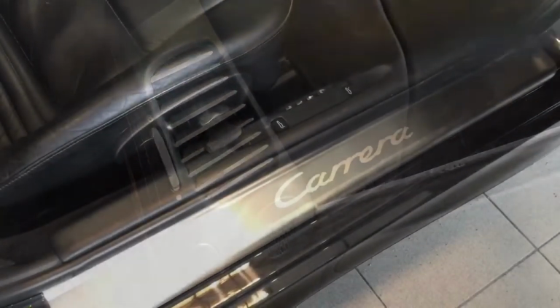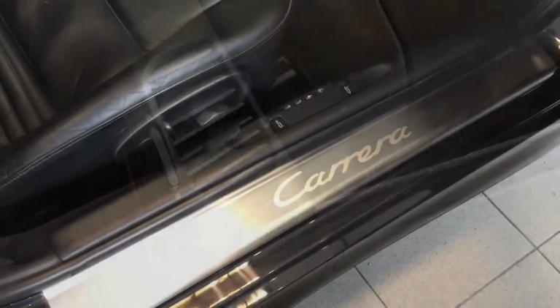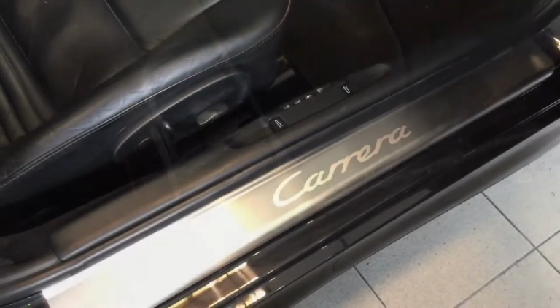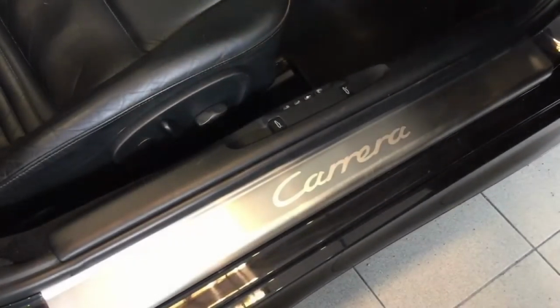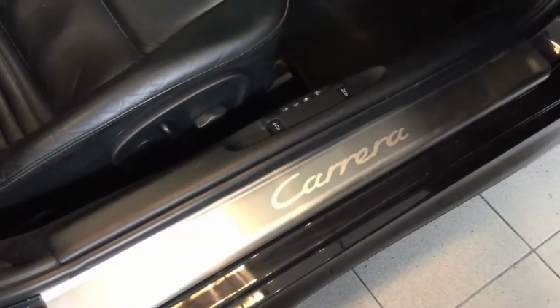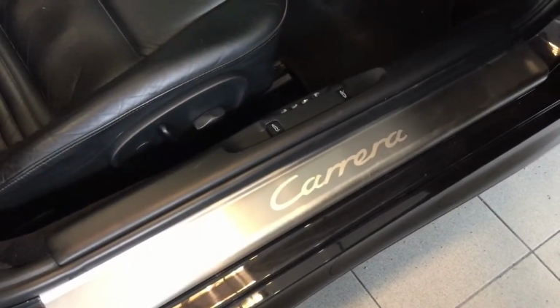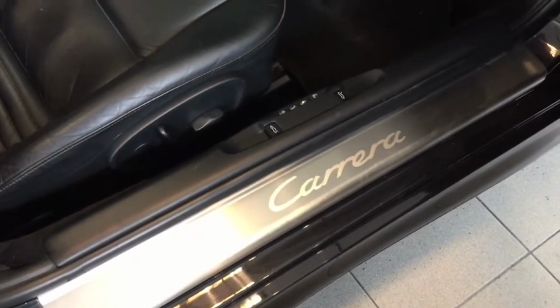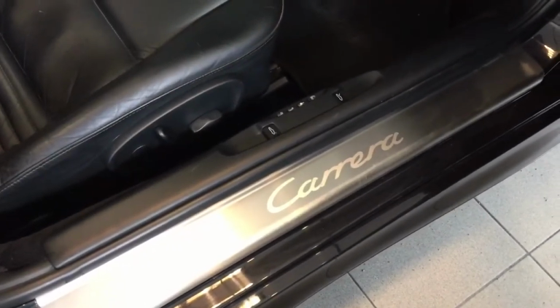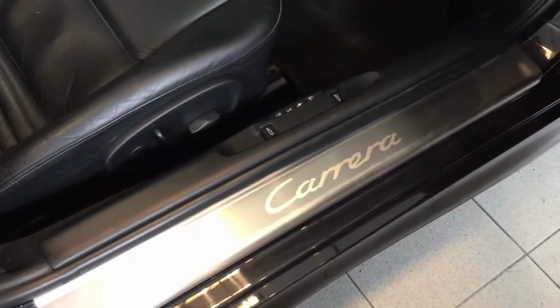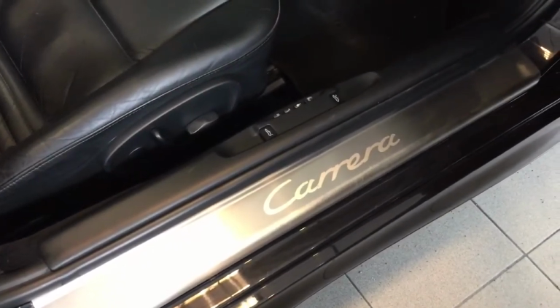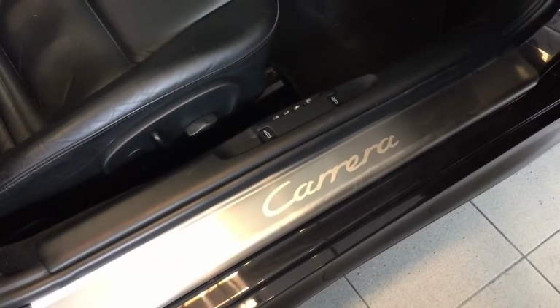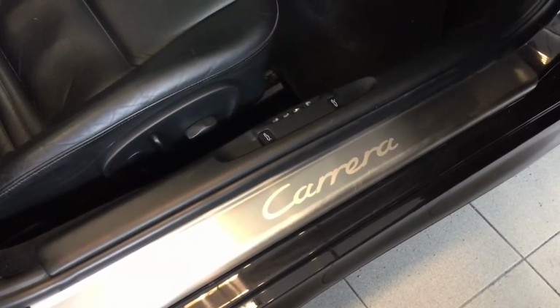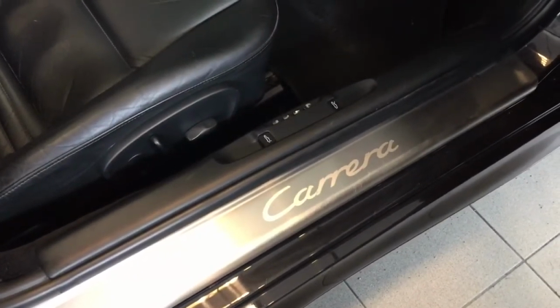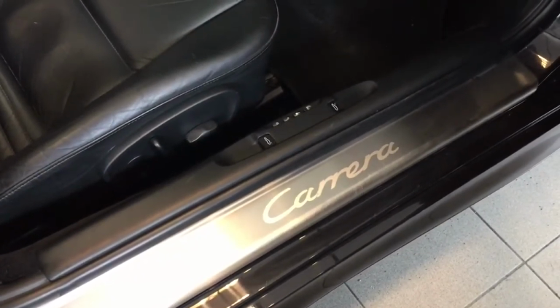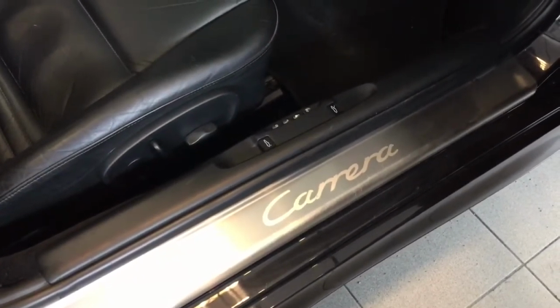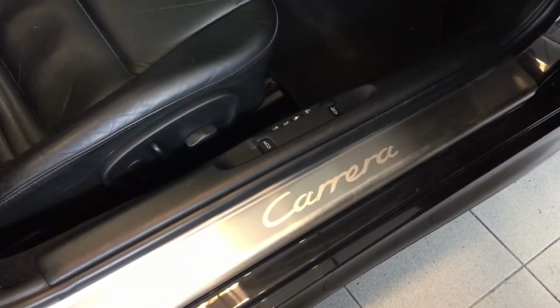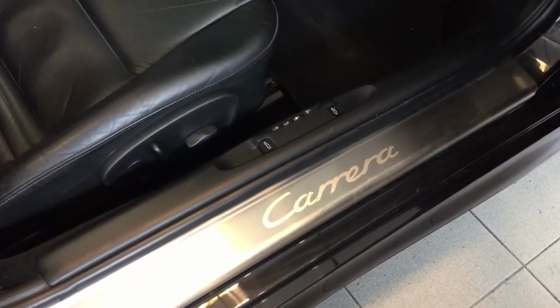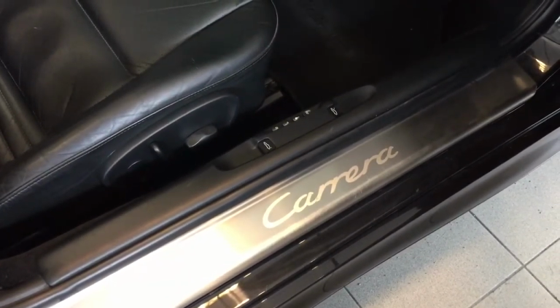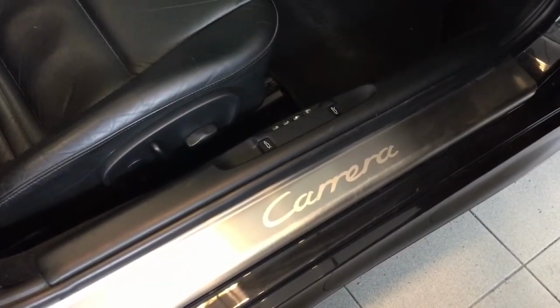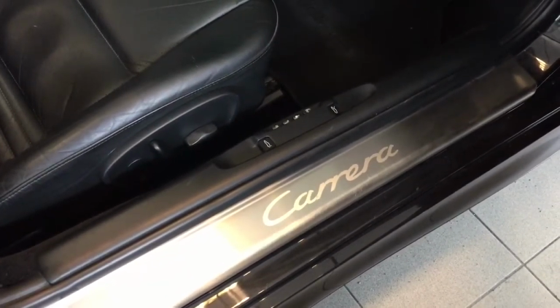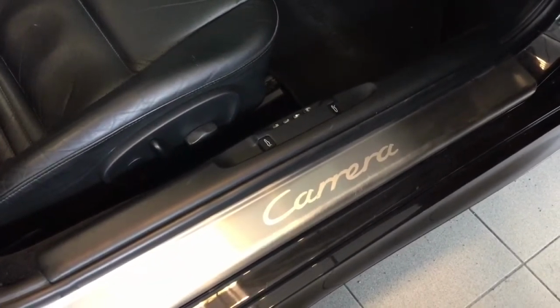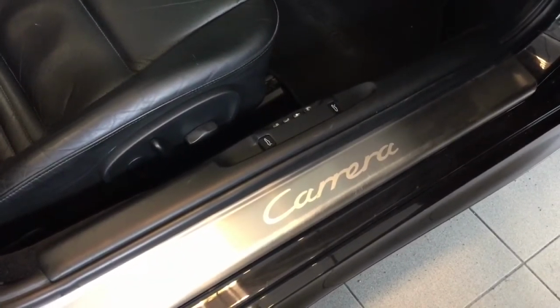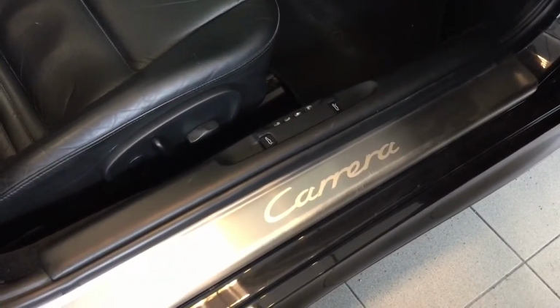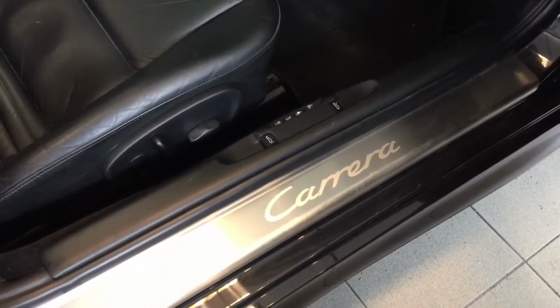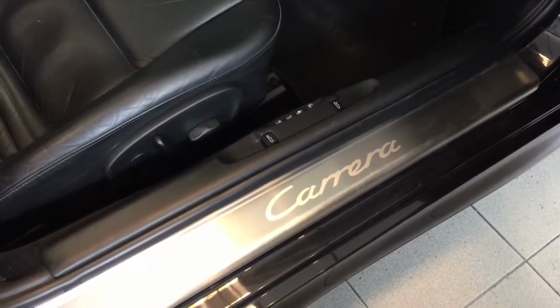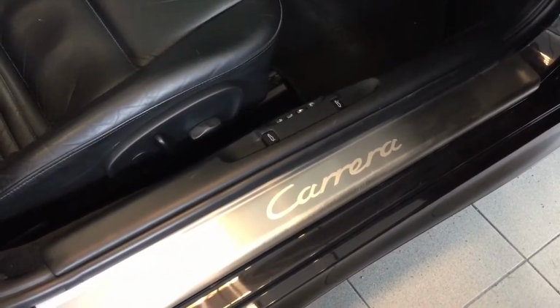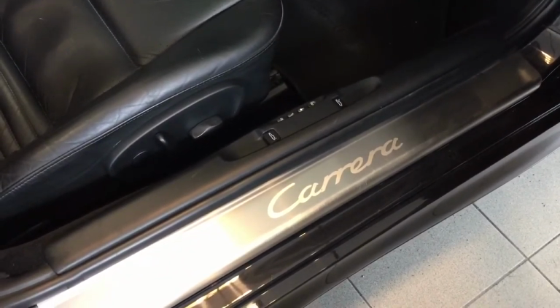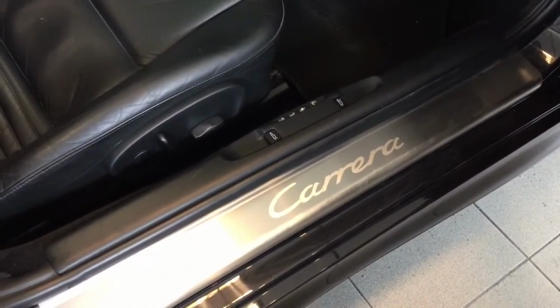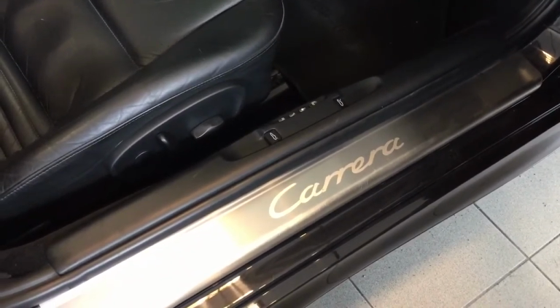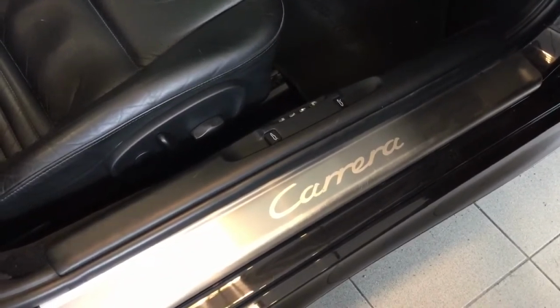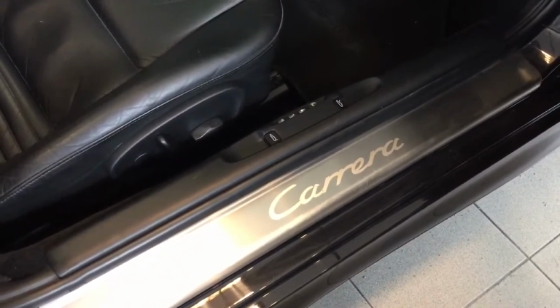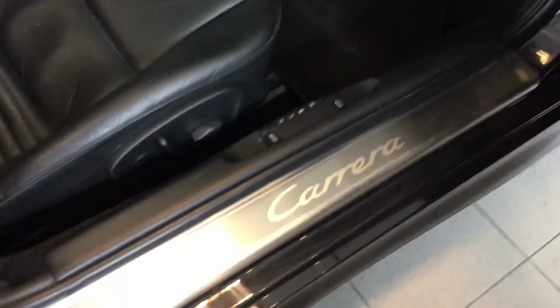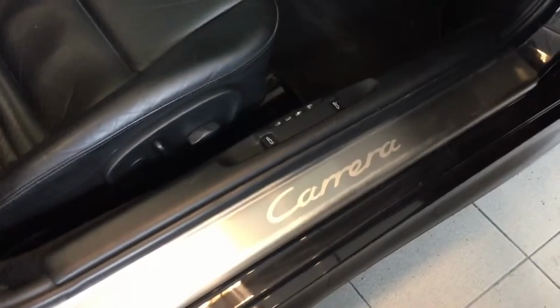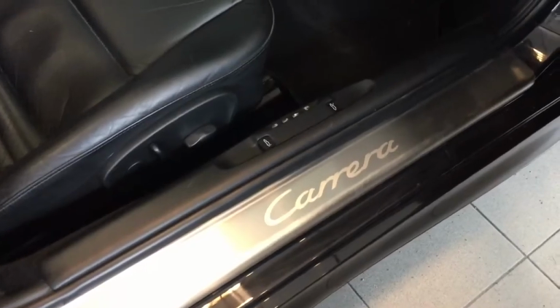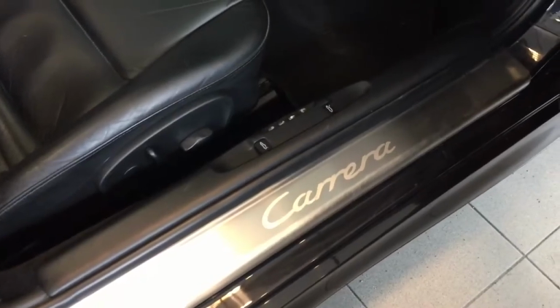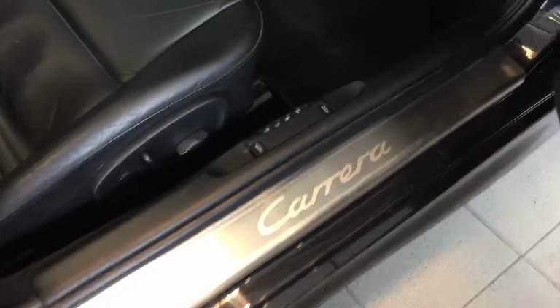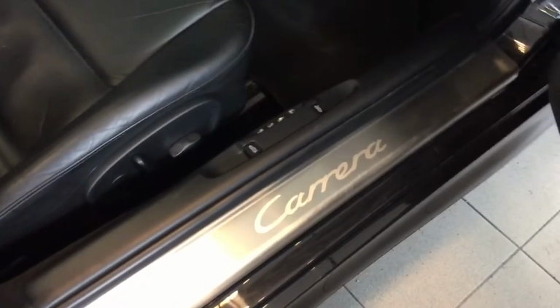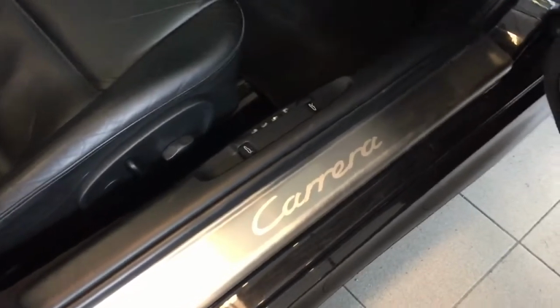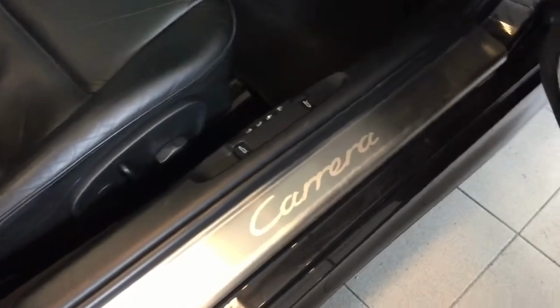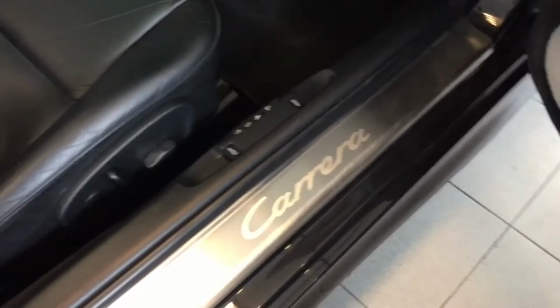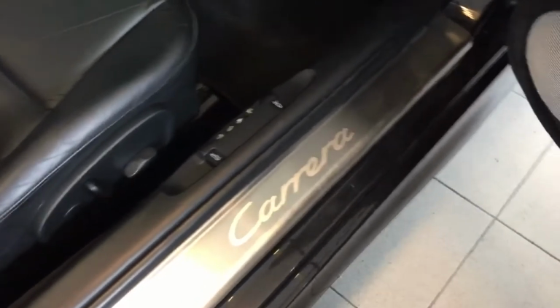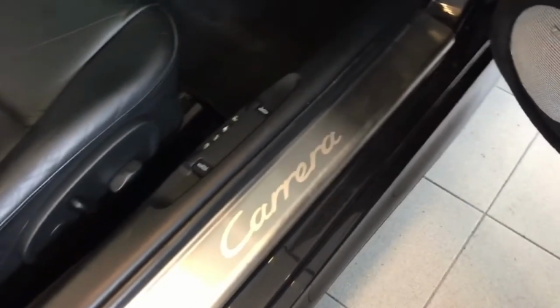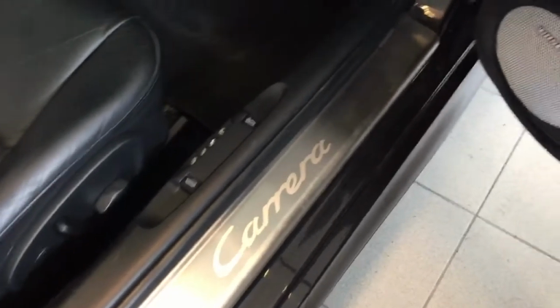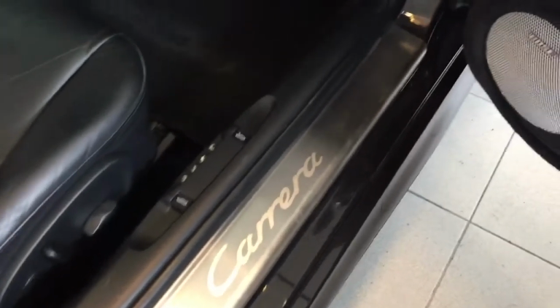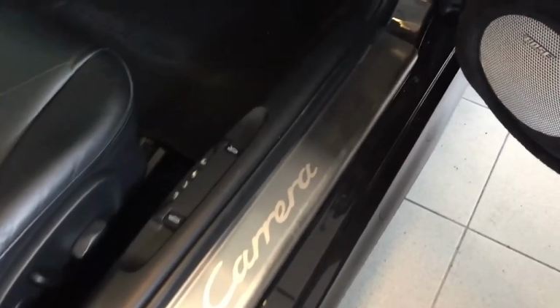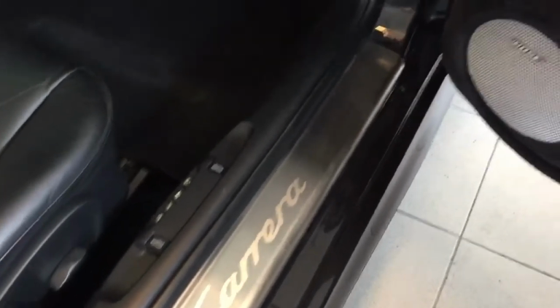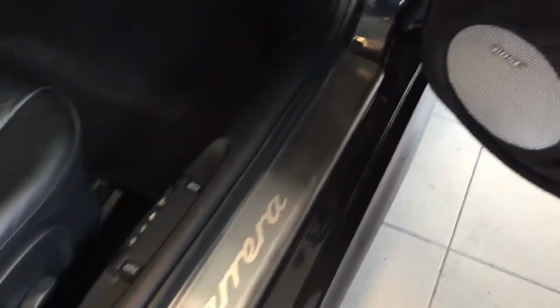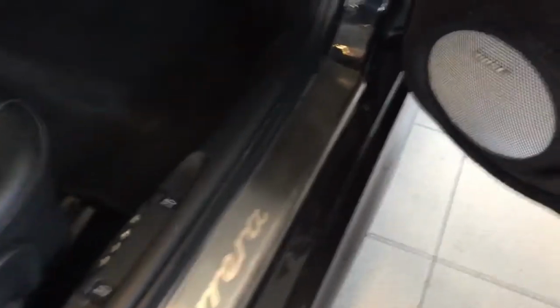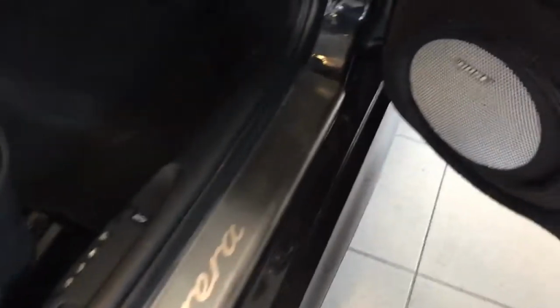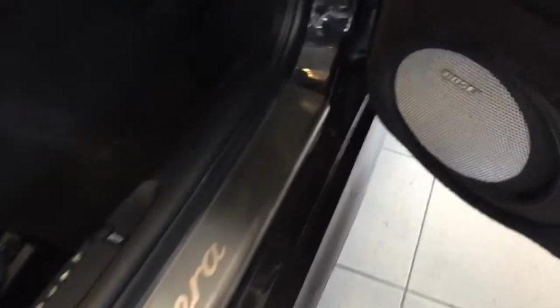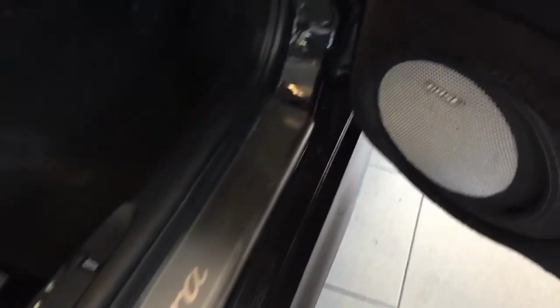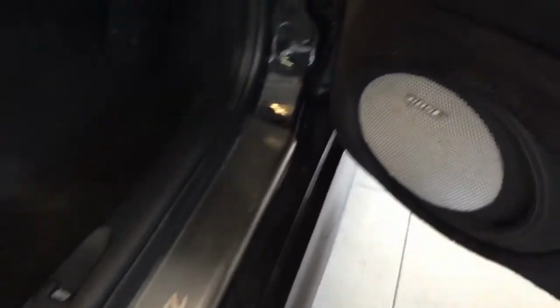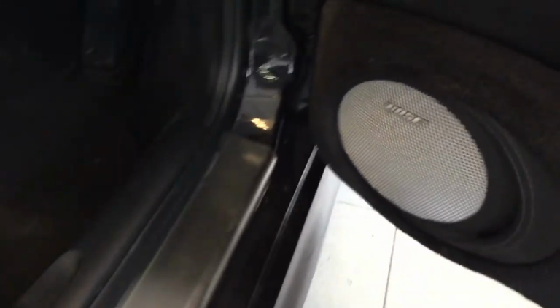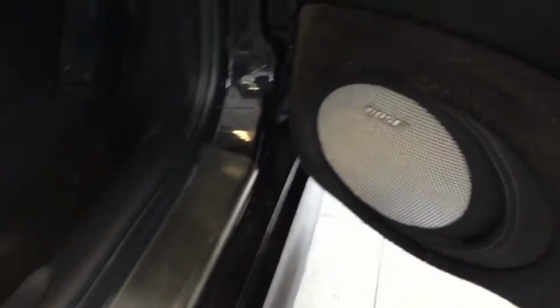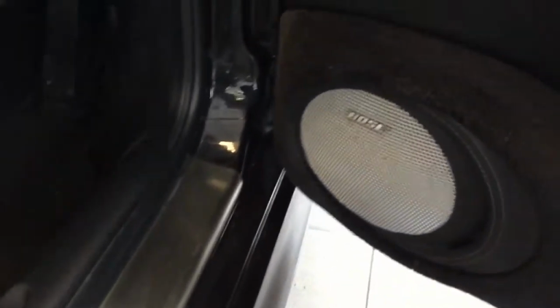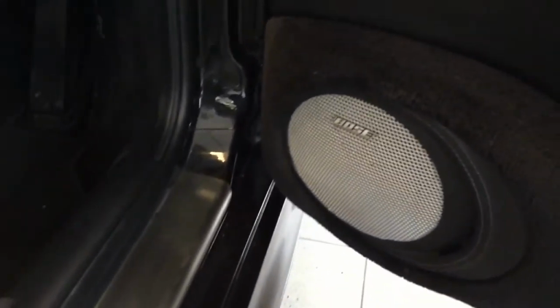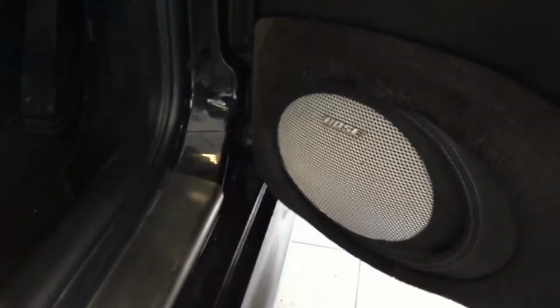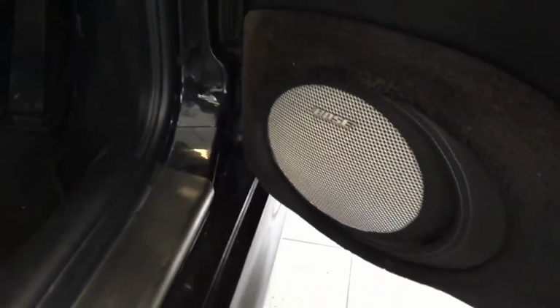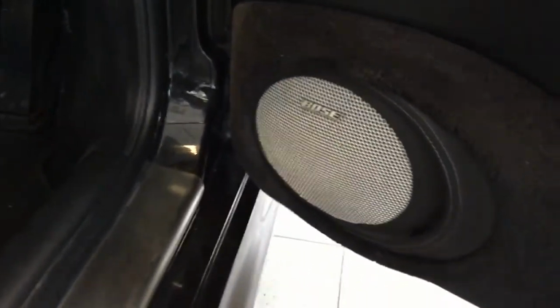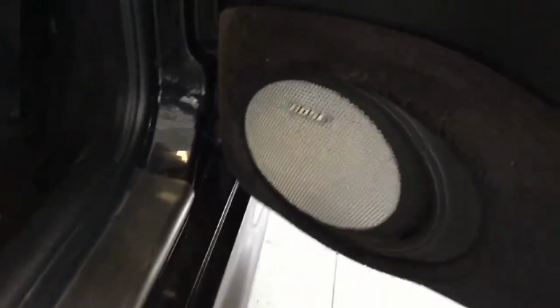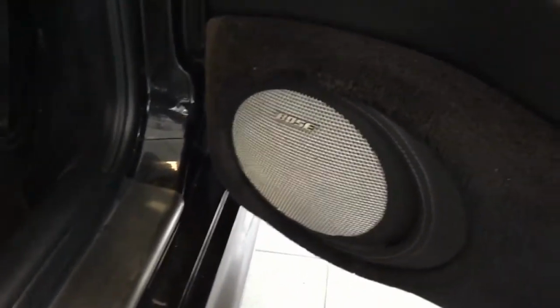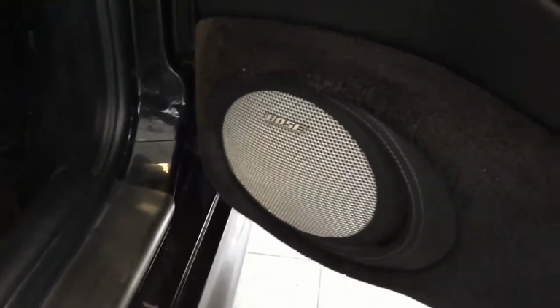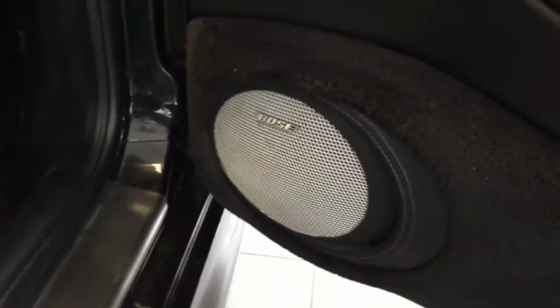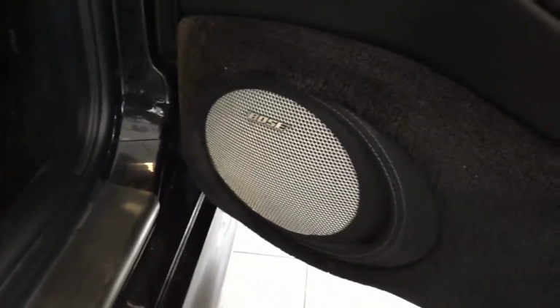On the driver's side you can see the stainless door entry guards, the fully electric memory seats with embossed headrests, and the Bose sound system.